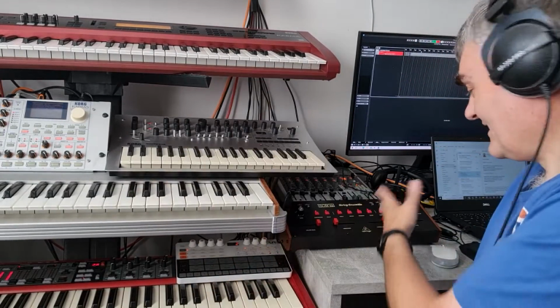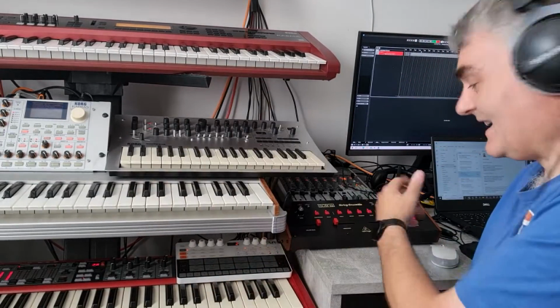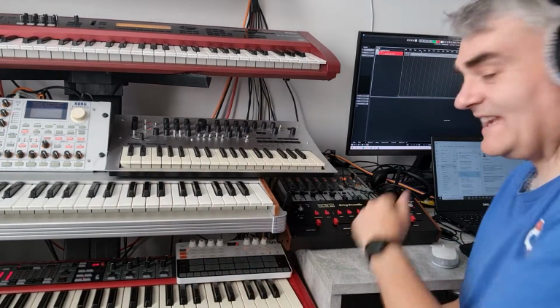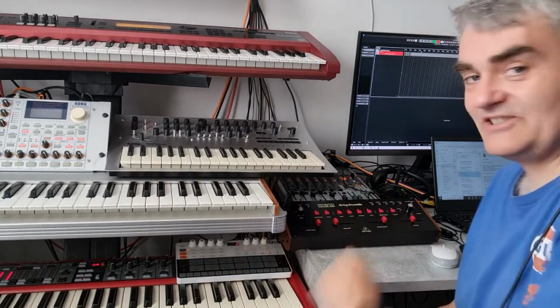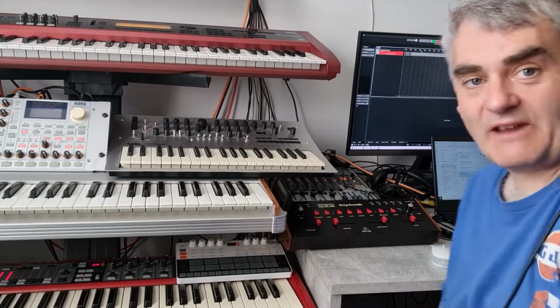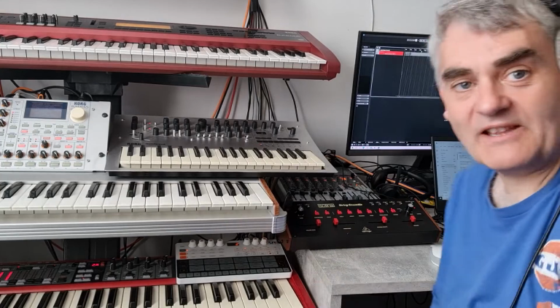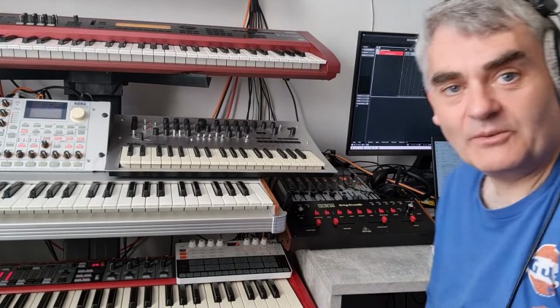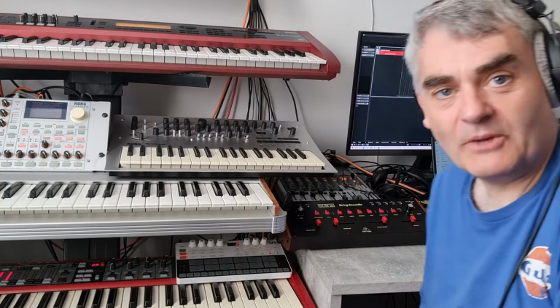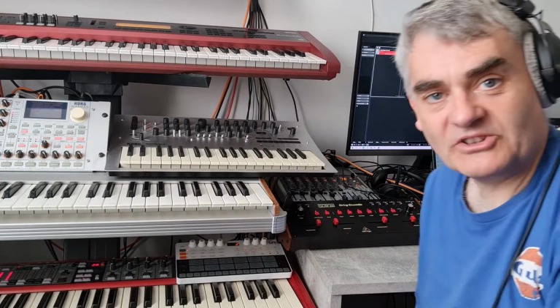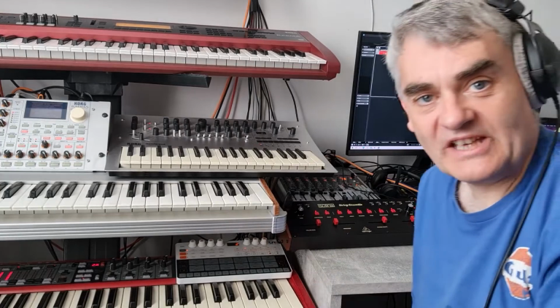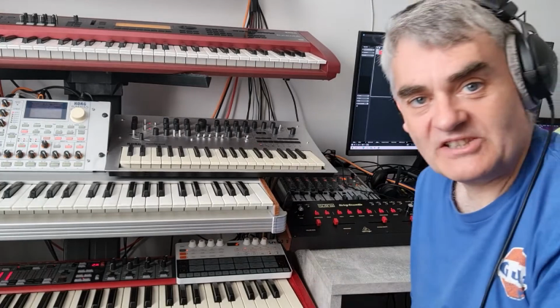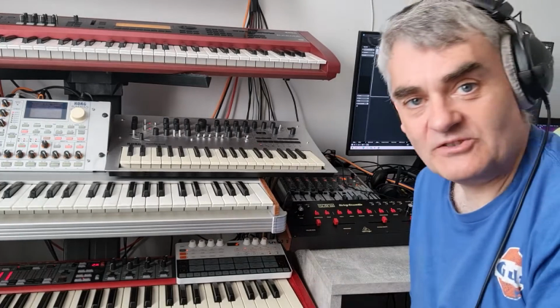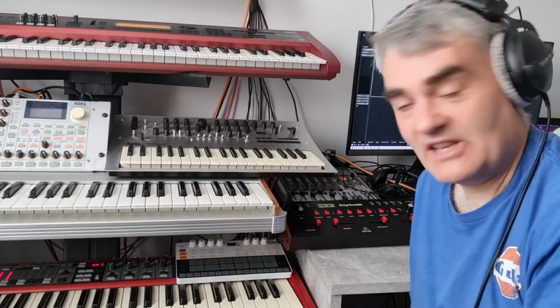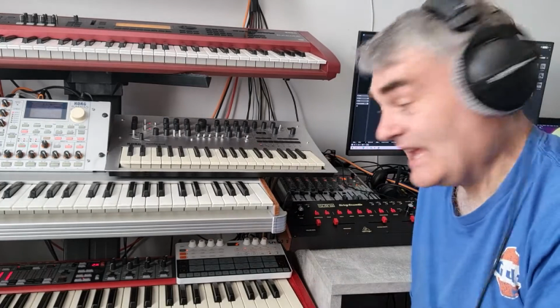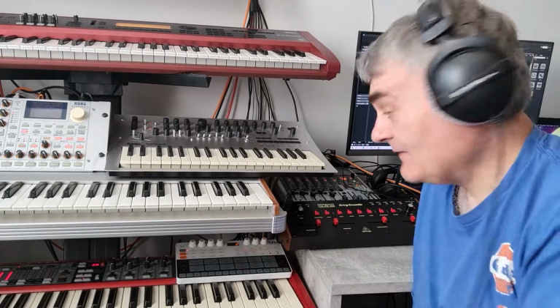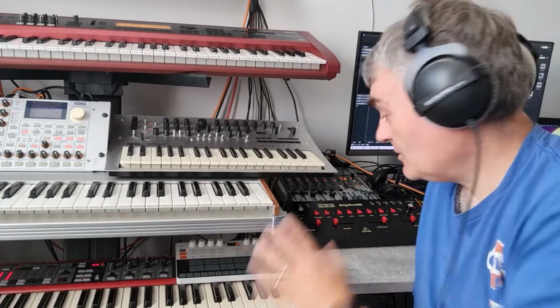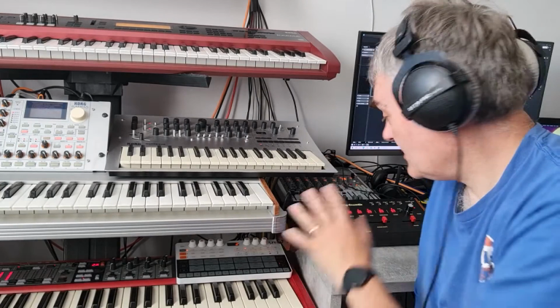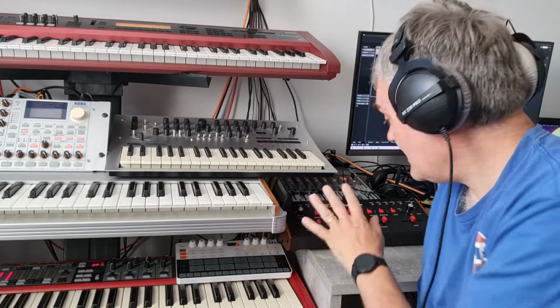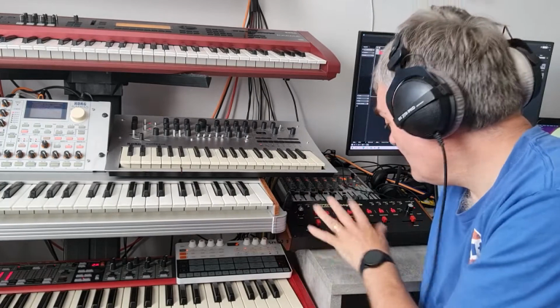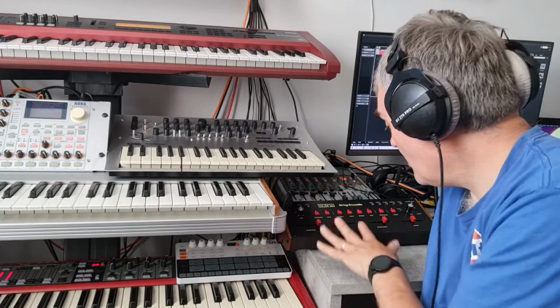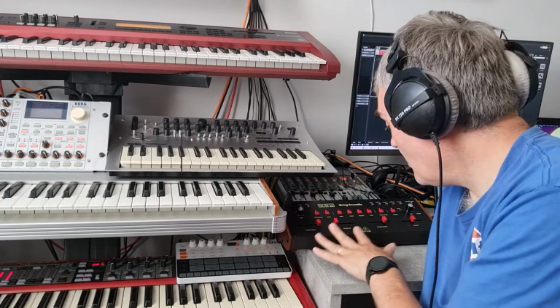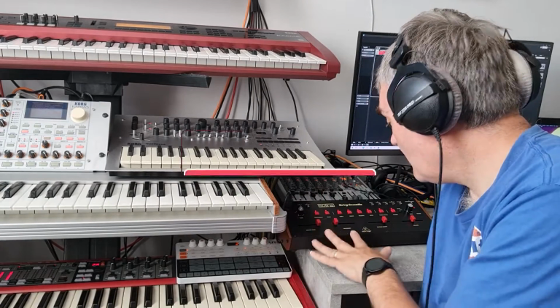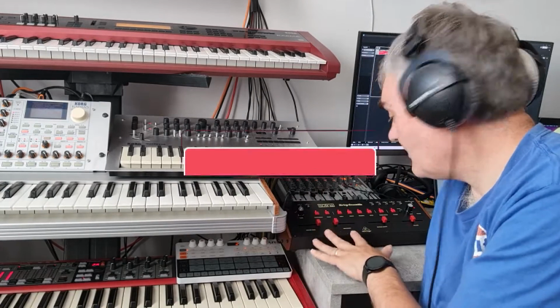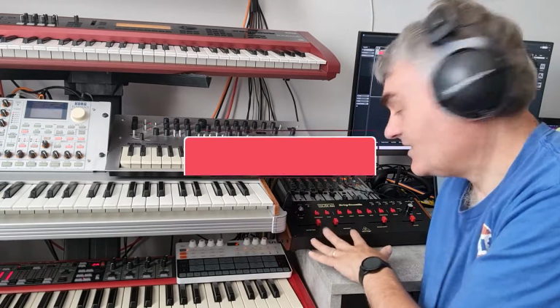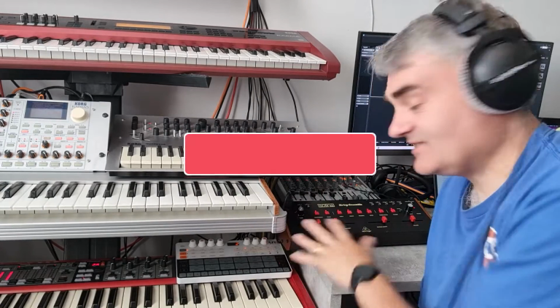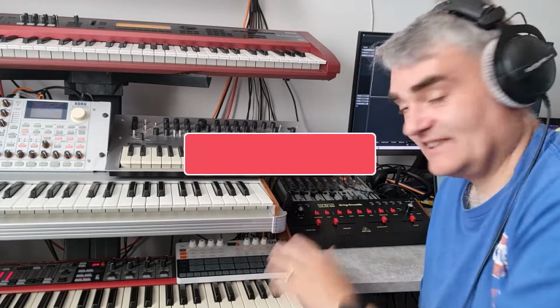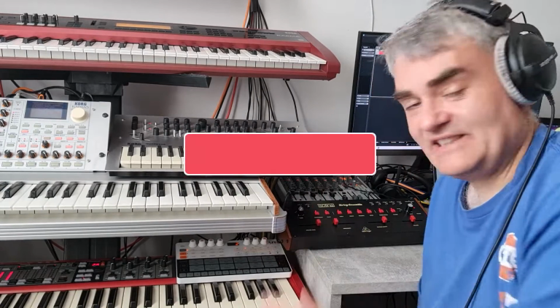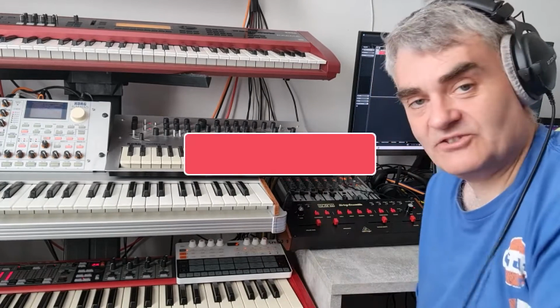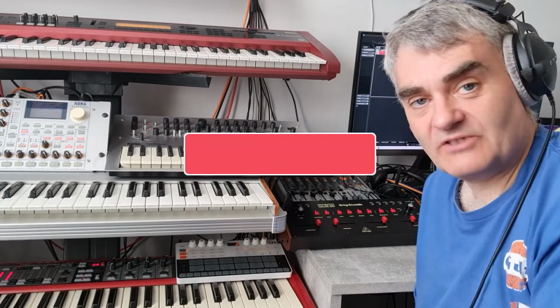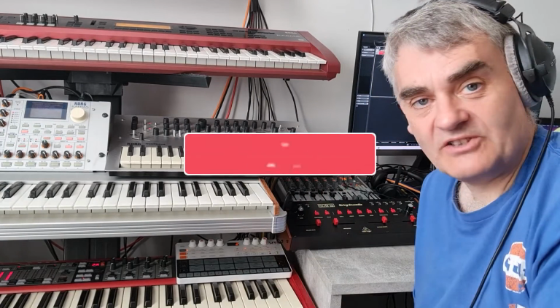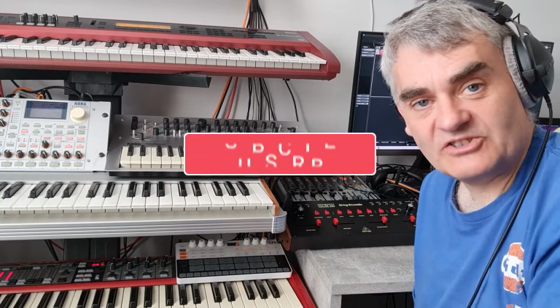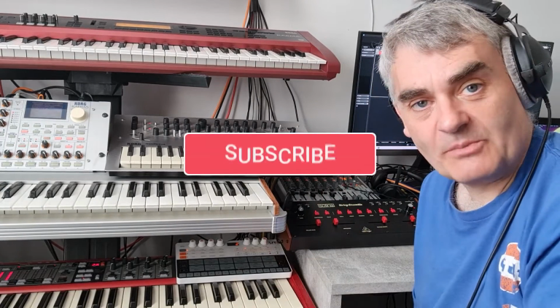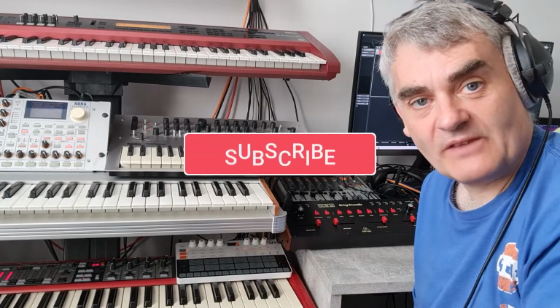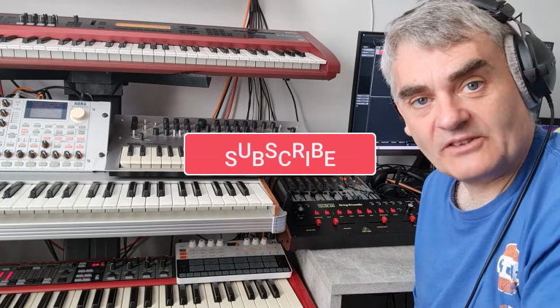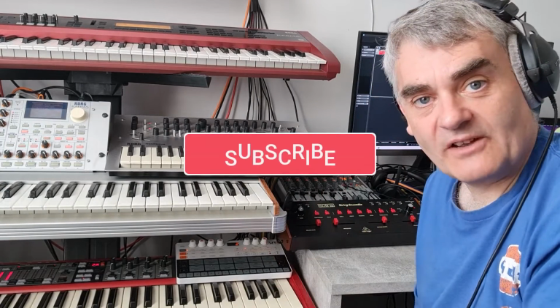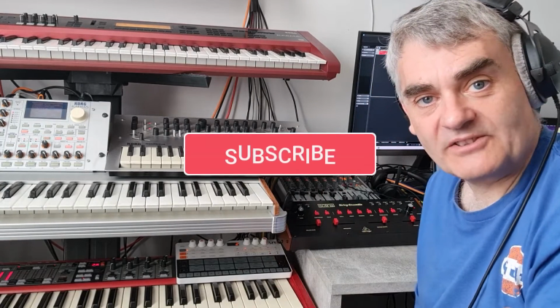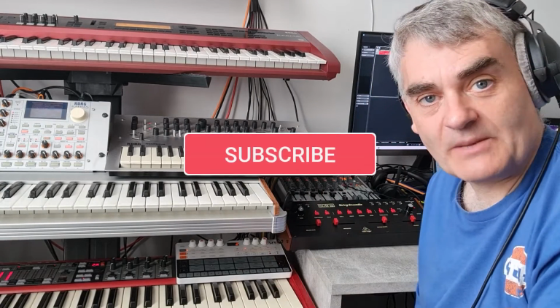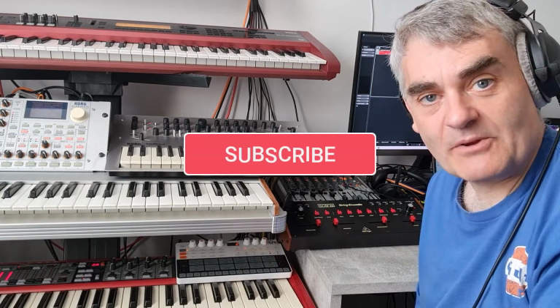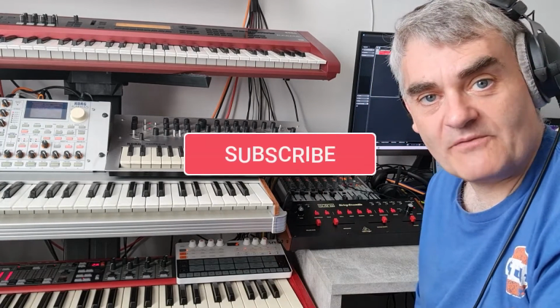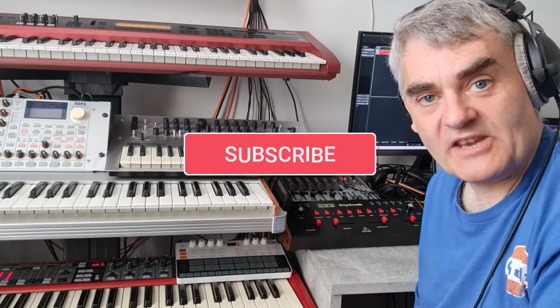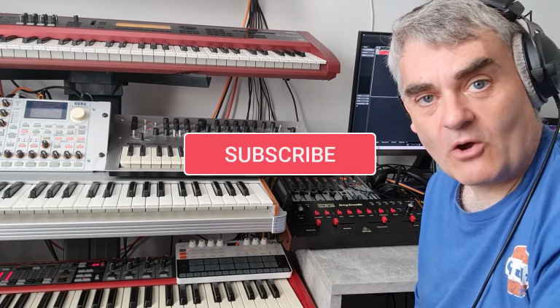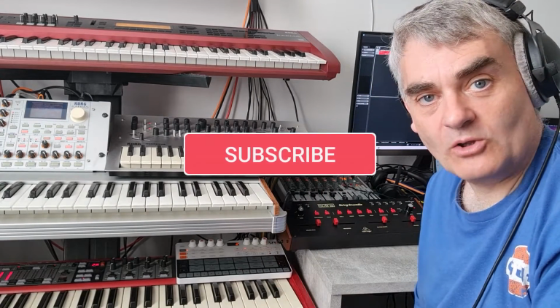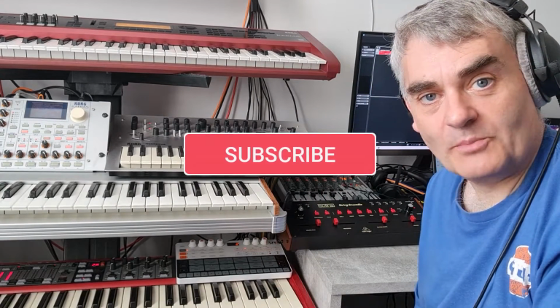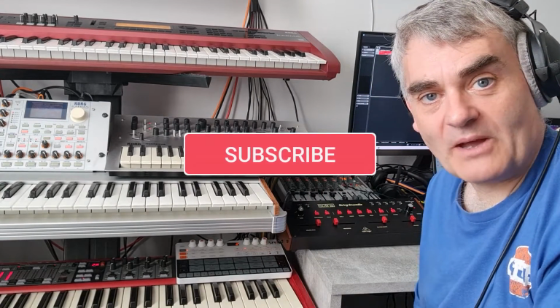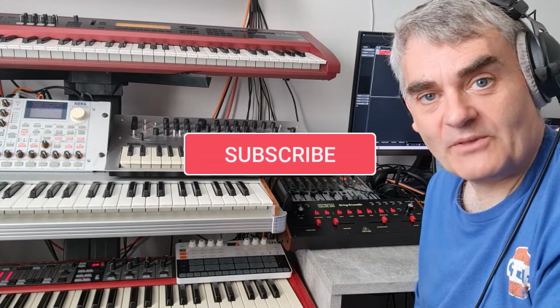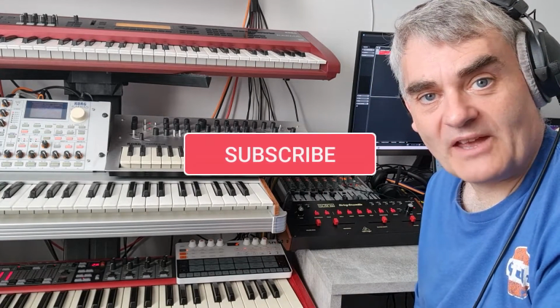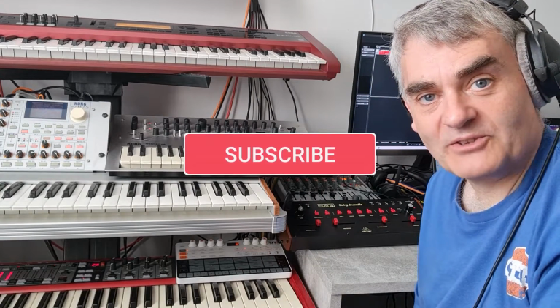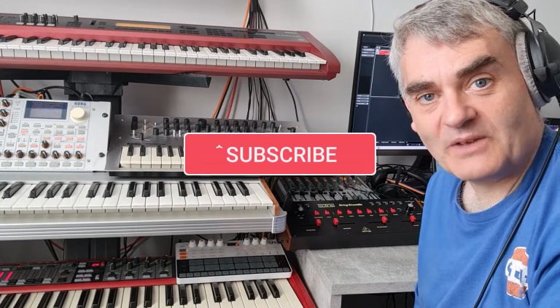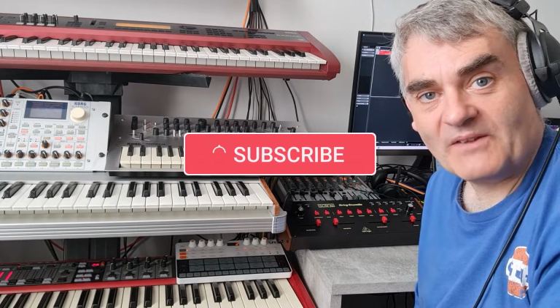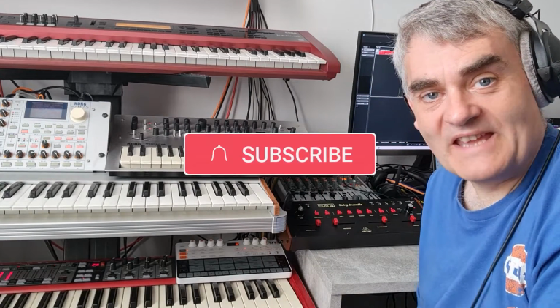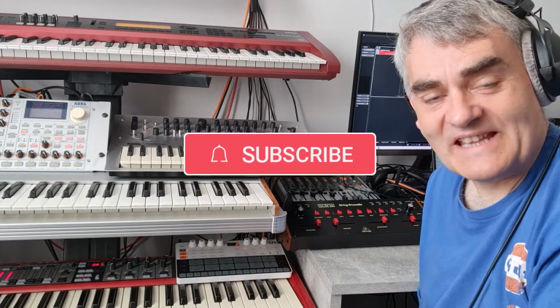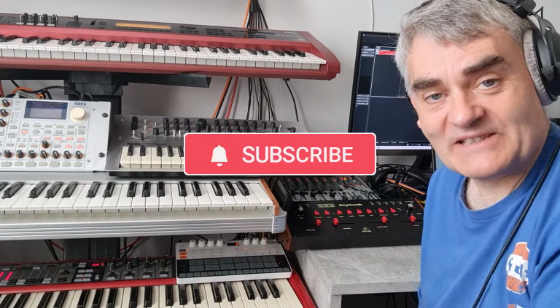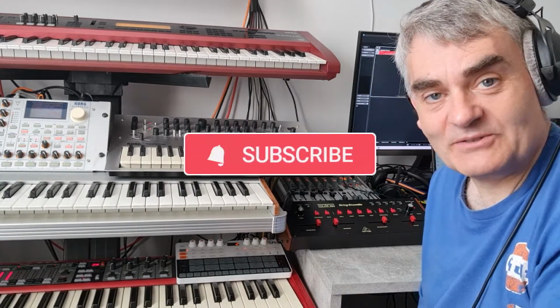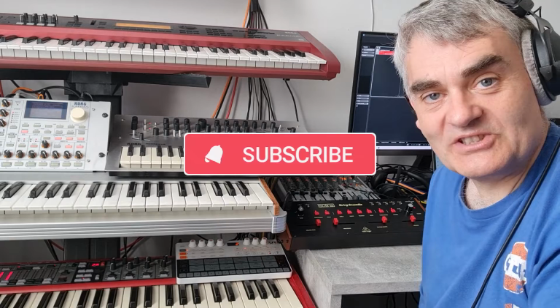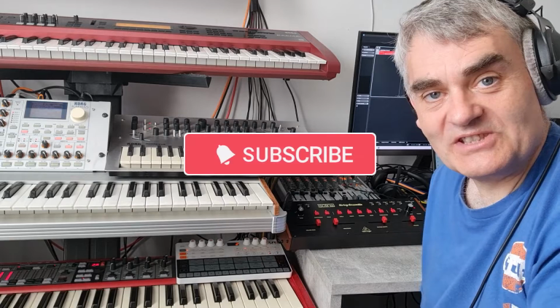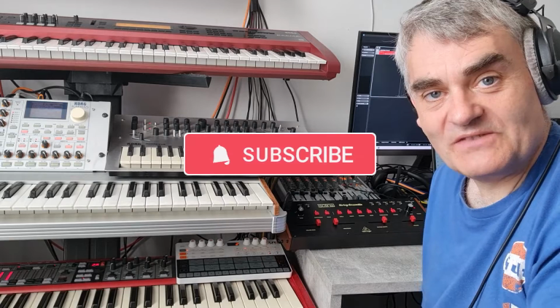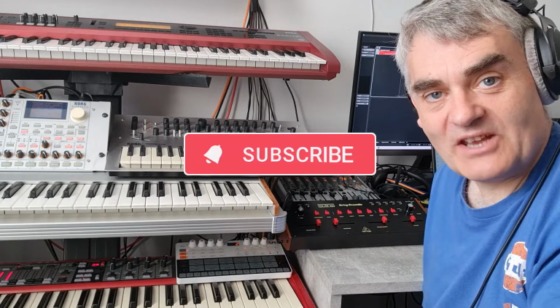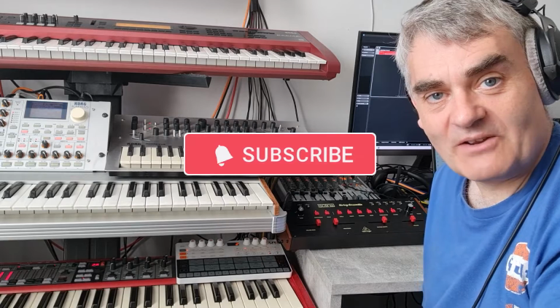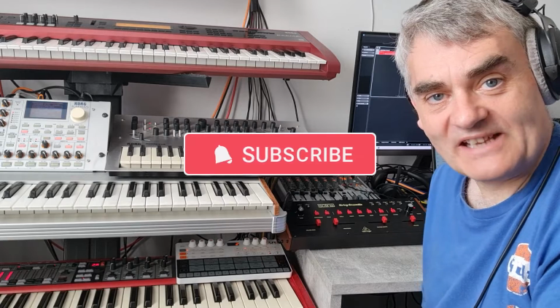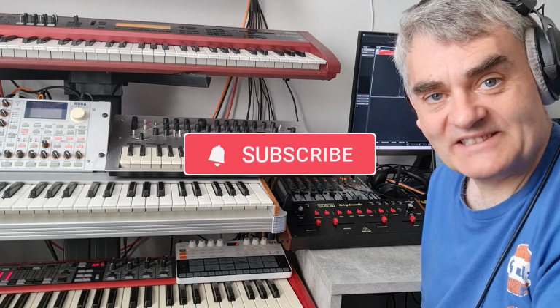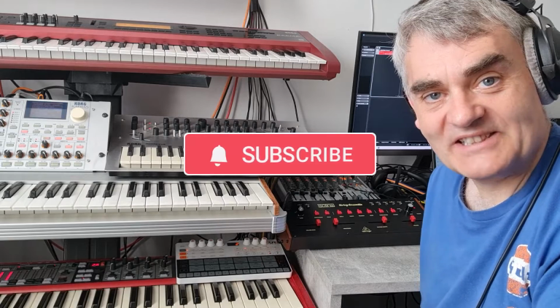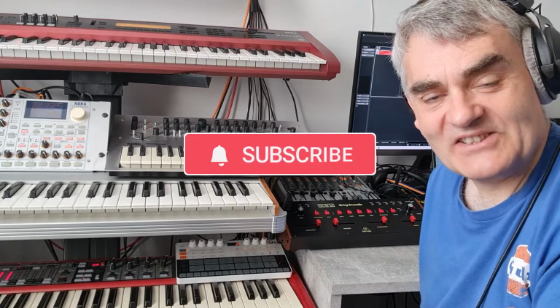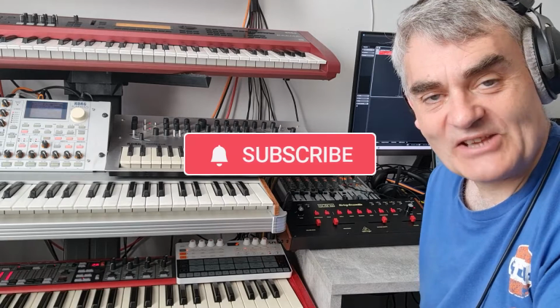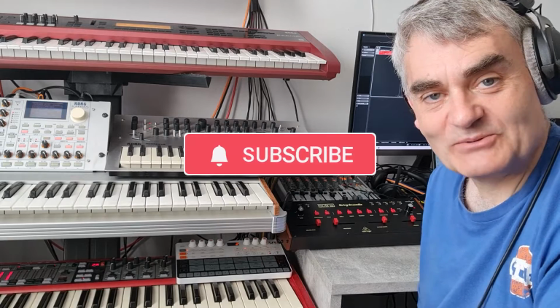It's a great little modulation unit. If you want to hear more of the Solina string ensemble, I've got a separate video all about that as well. Thanks for watching this video — see you on the next one.